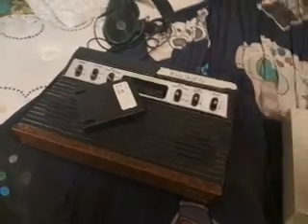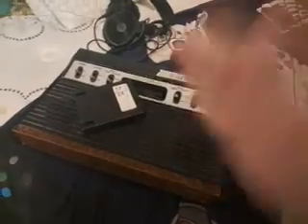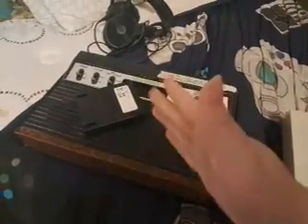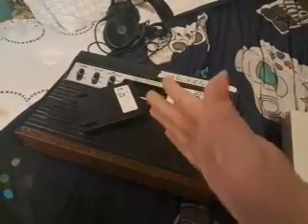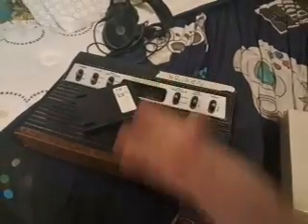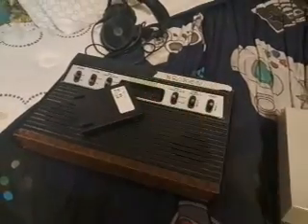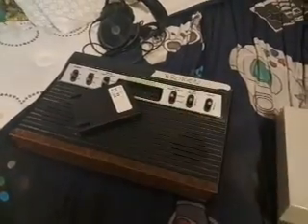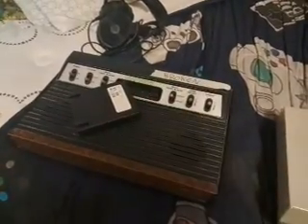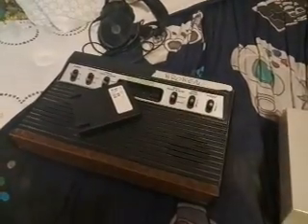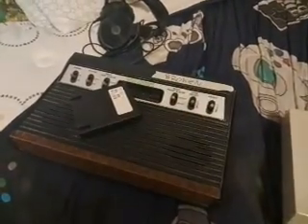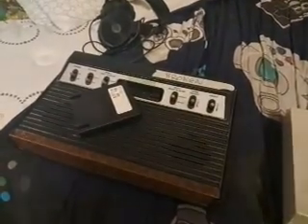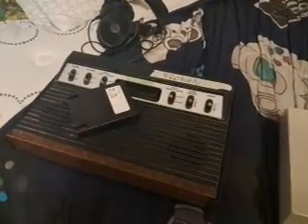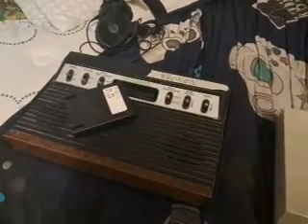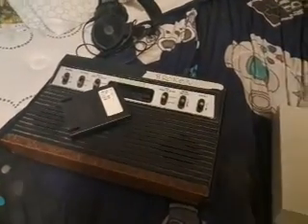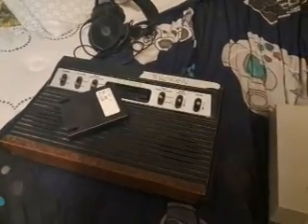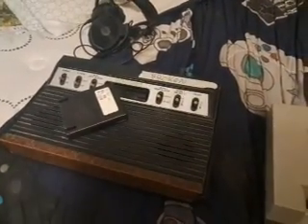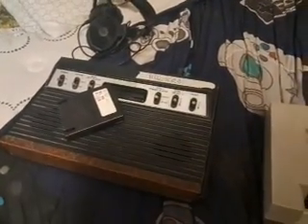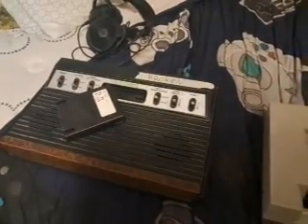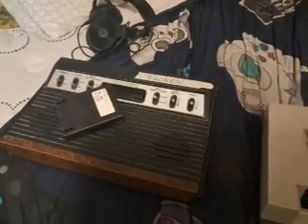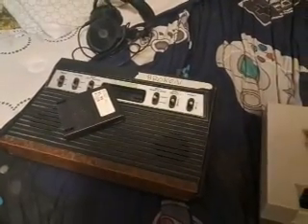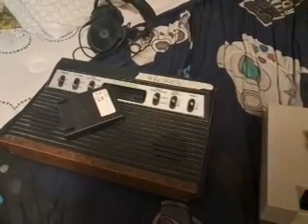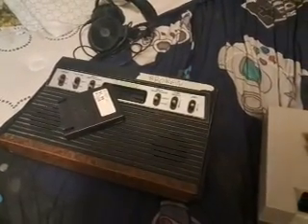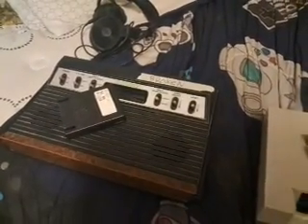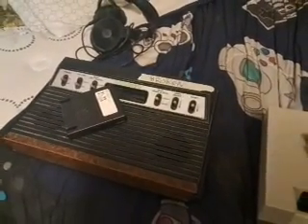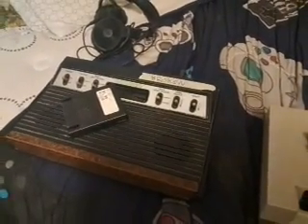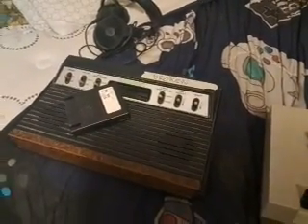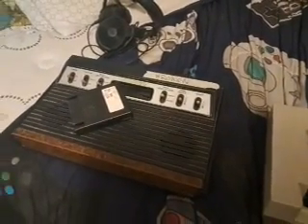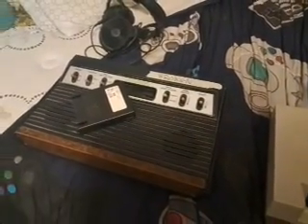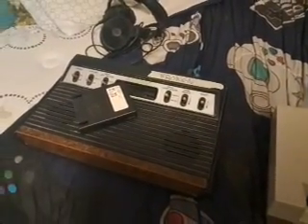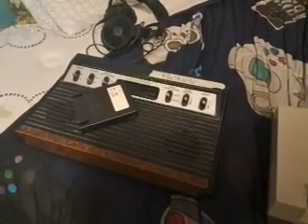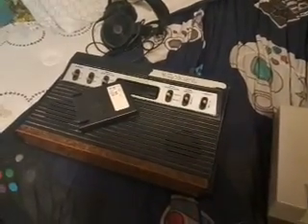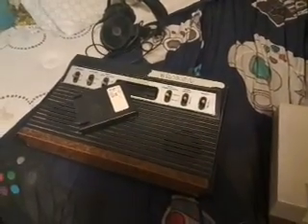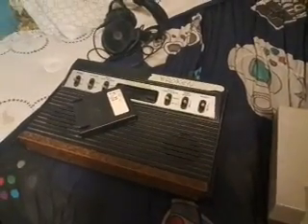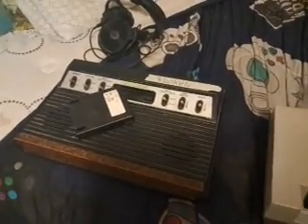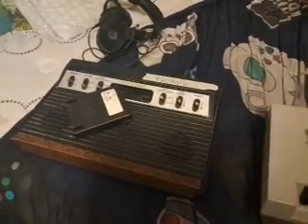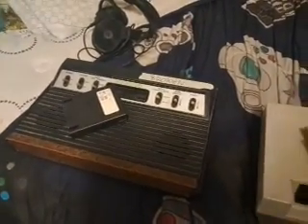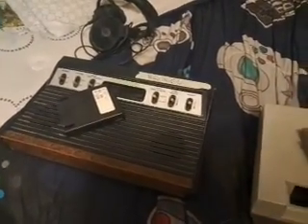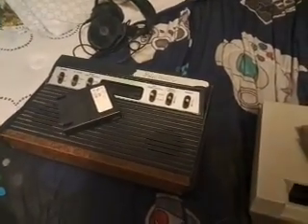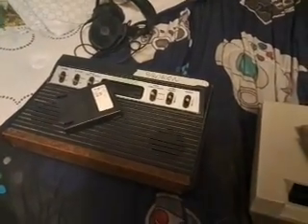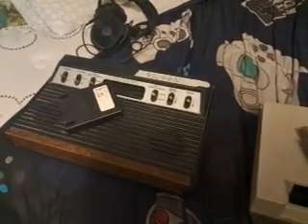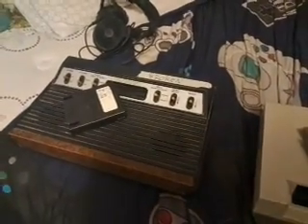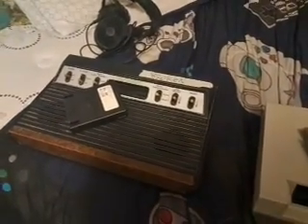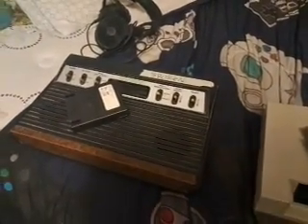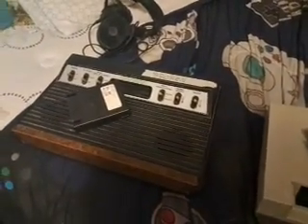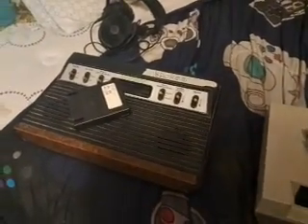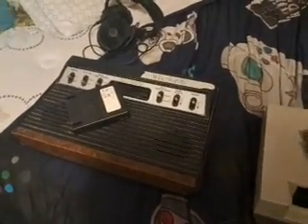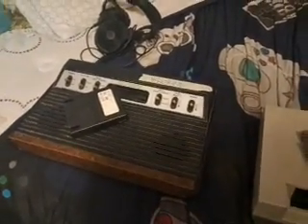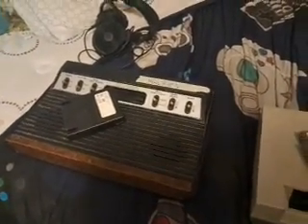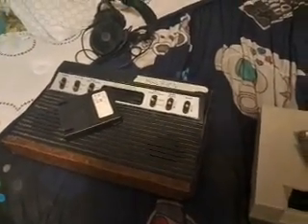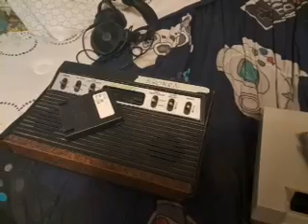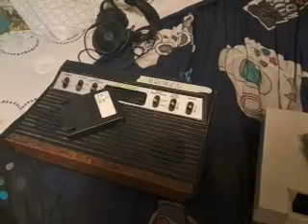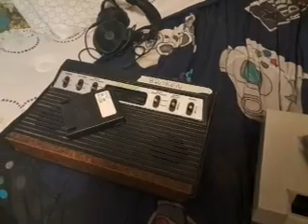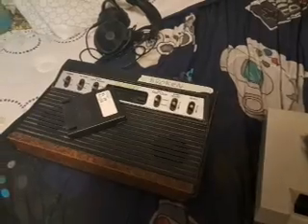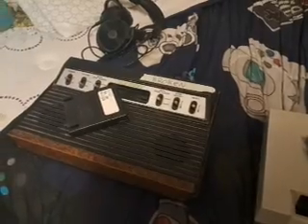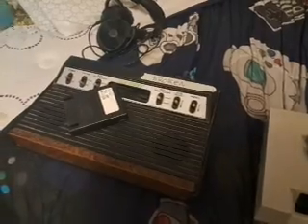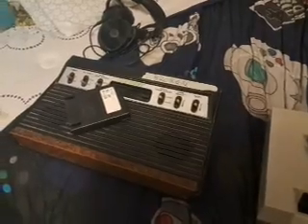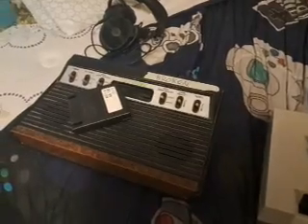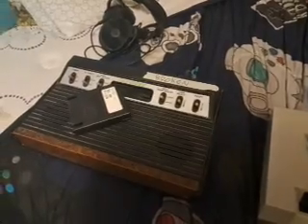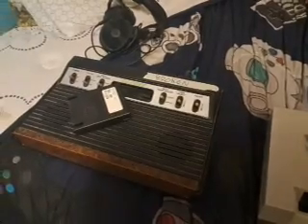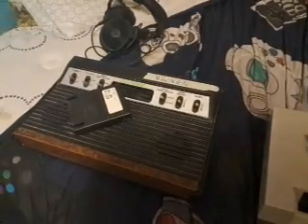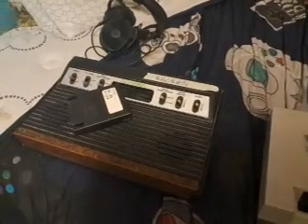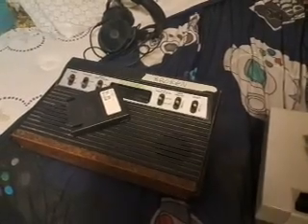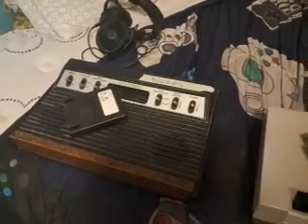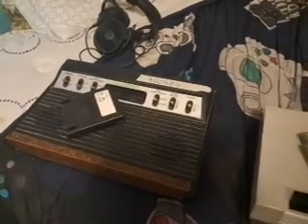What's up guys, it is the Muddy Puddle Squad here, and in this video I'm going to talk about my consoles with issues, and what it means to have a console with issues.